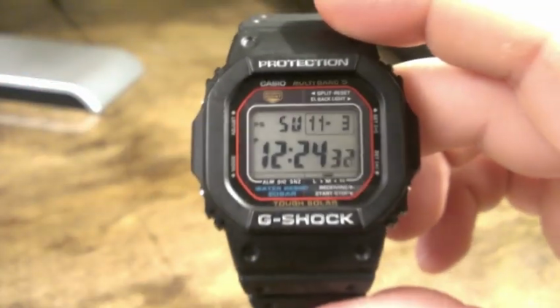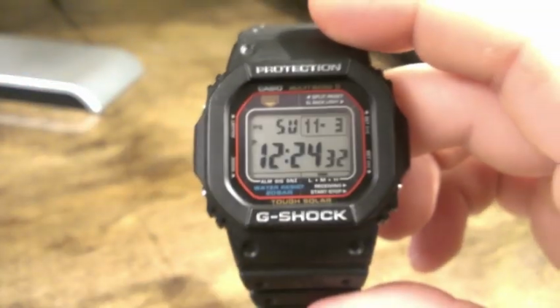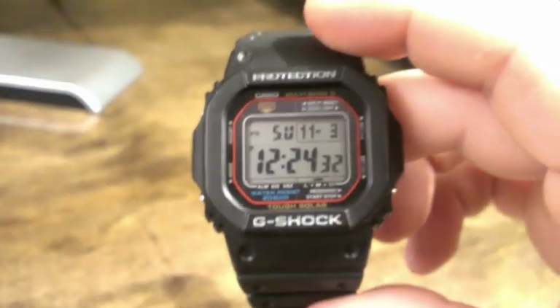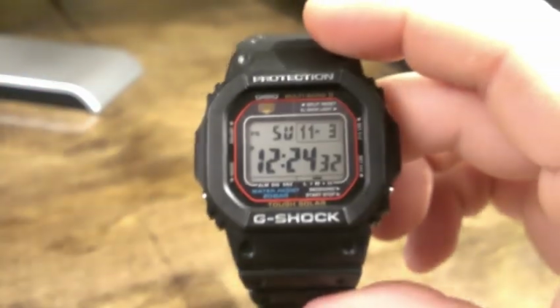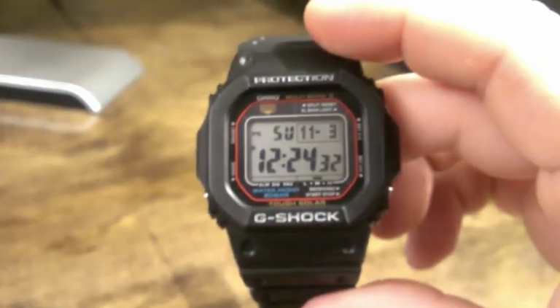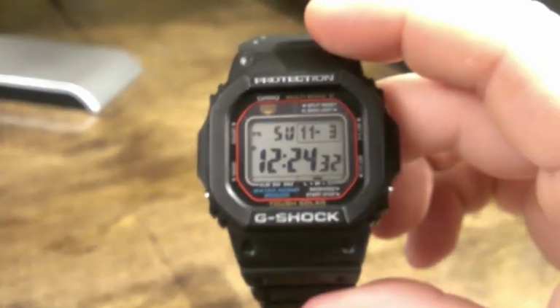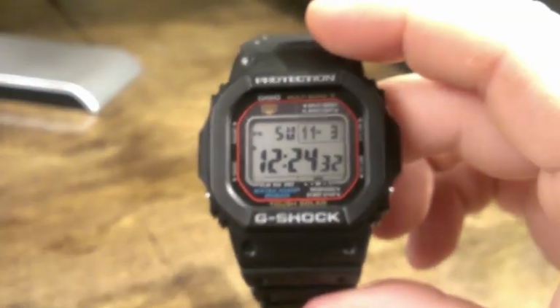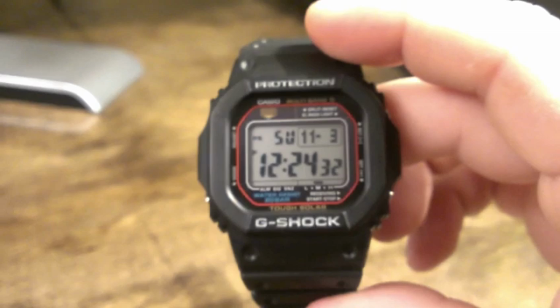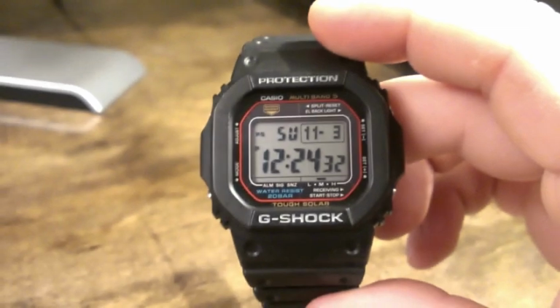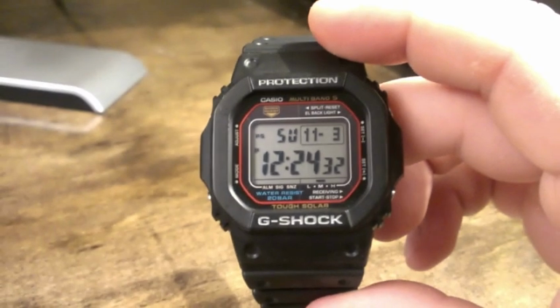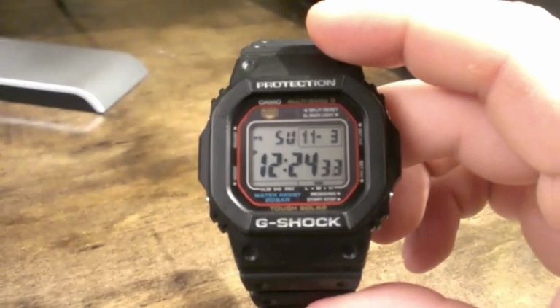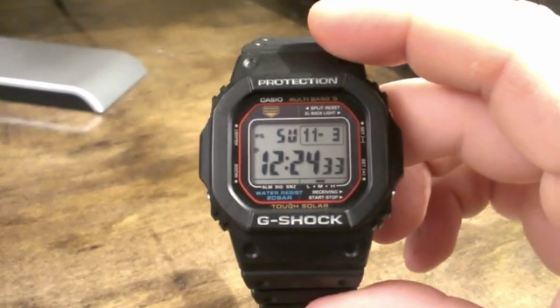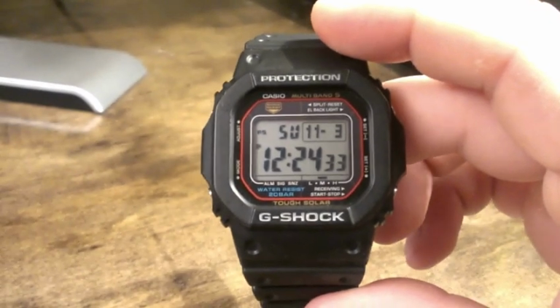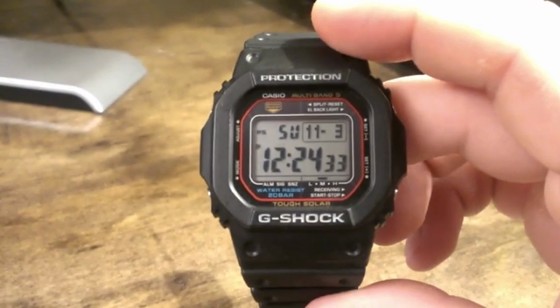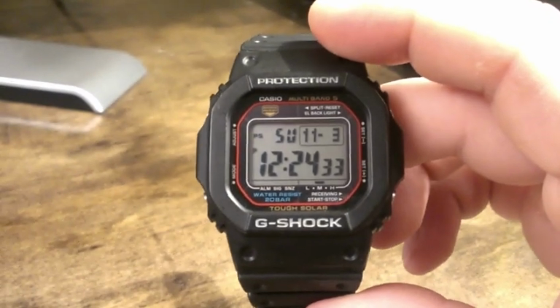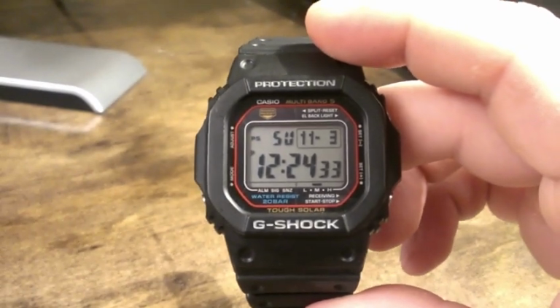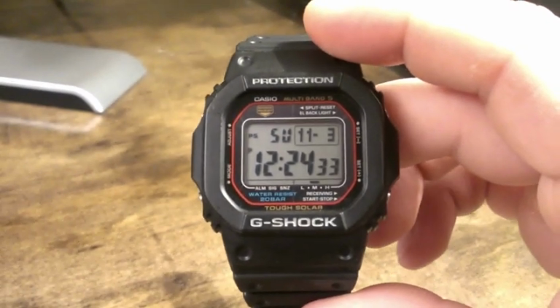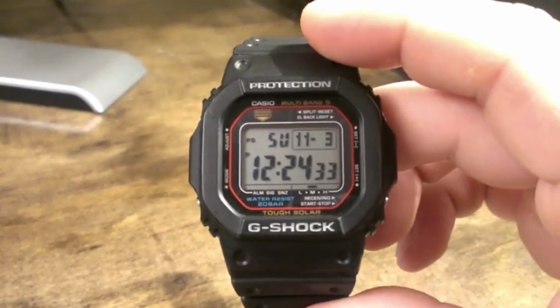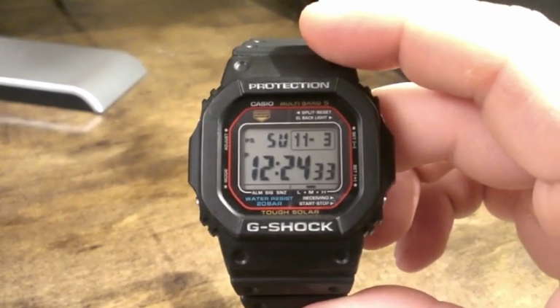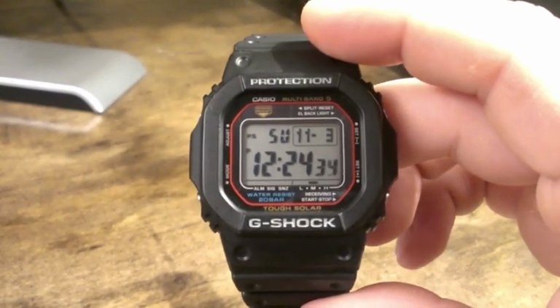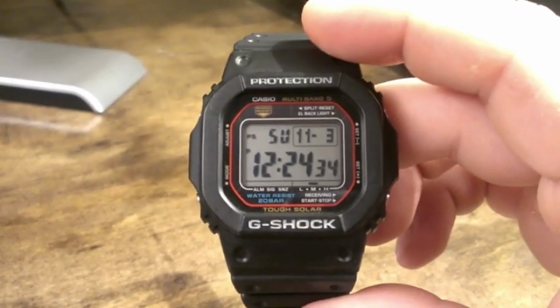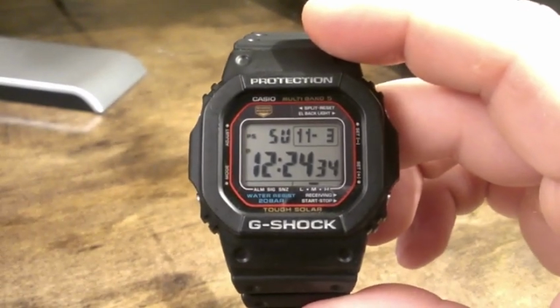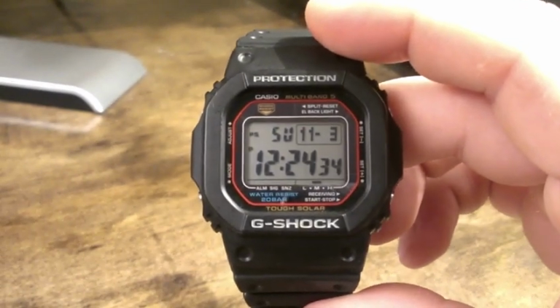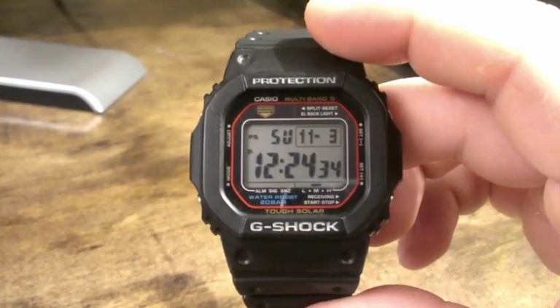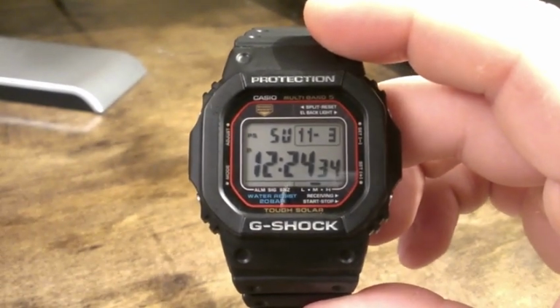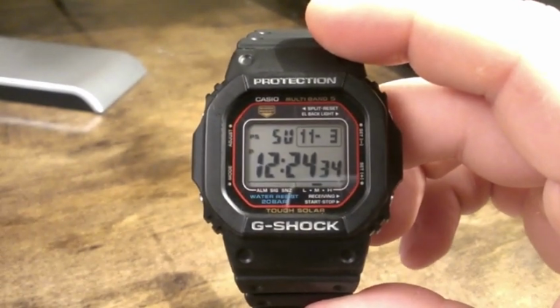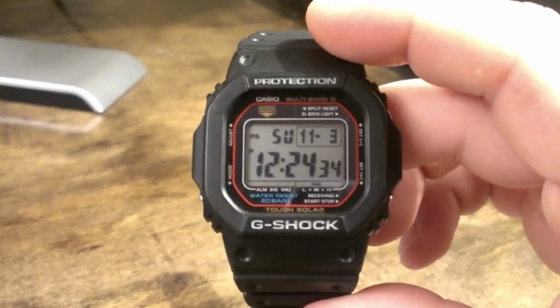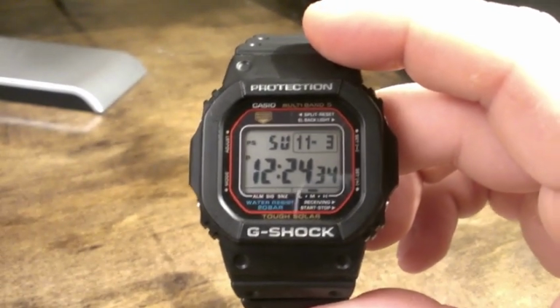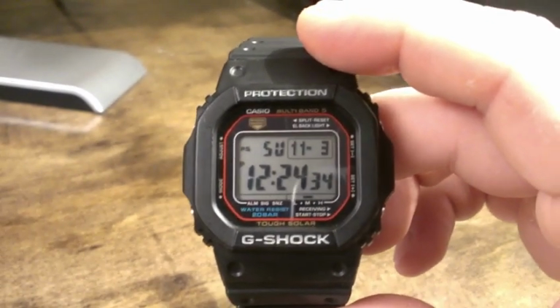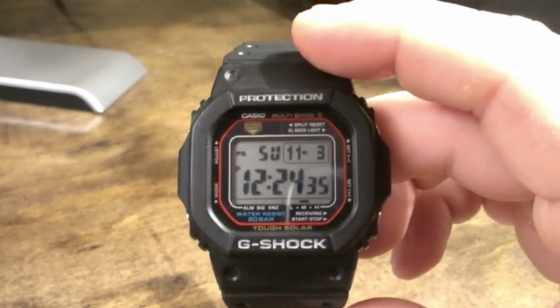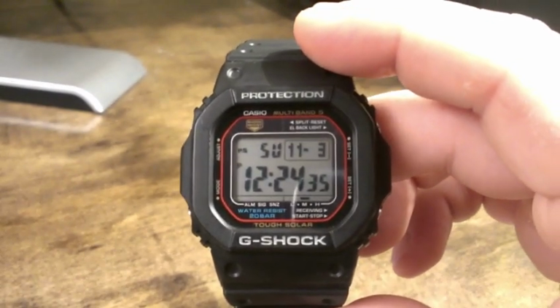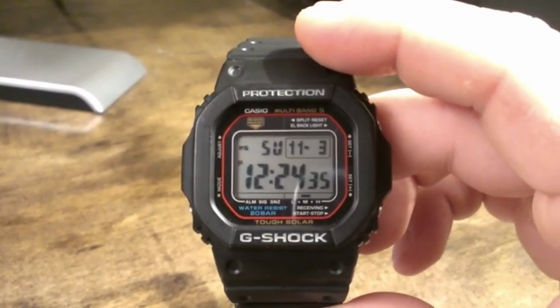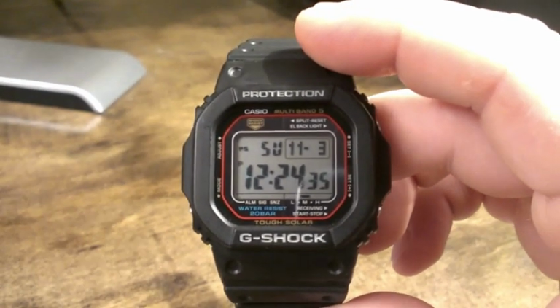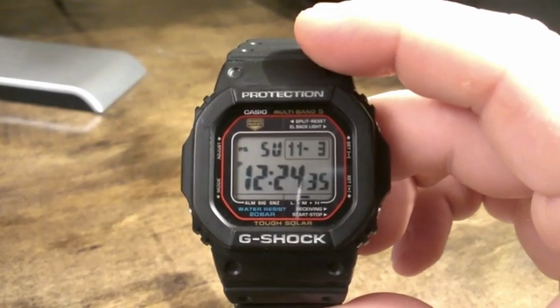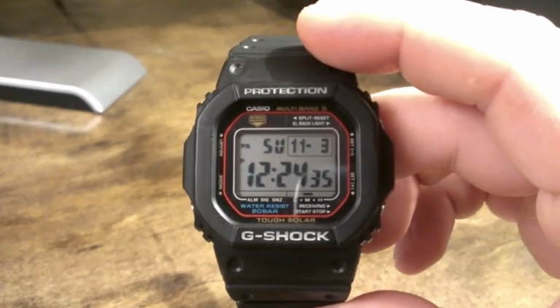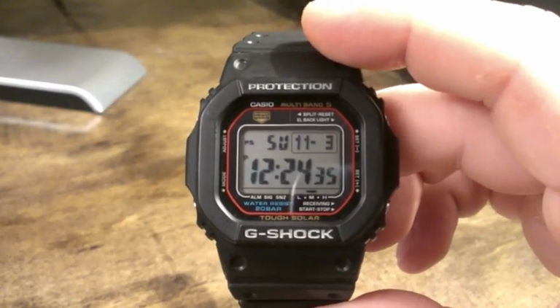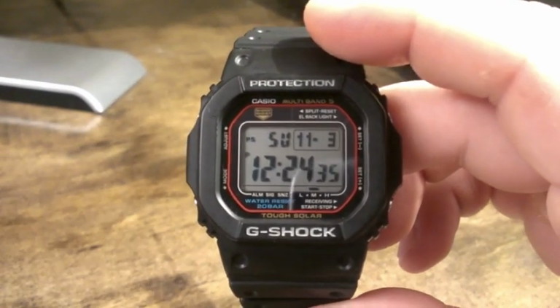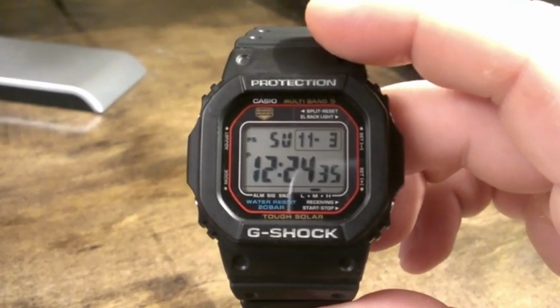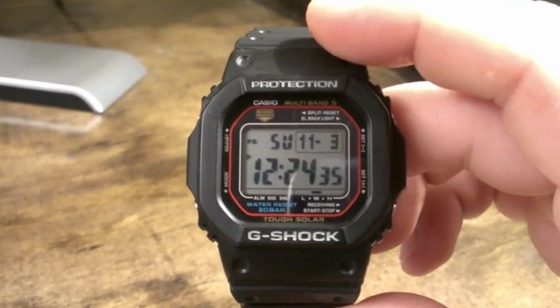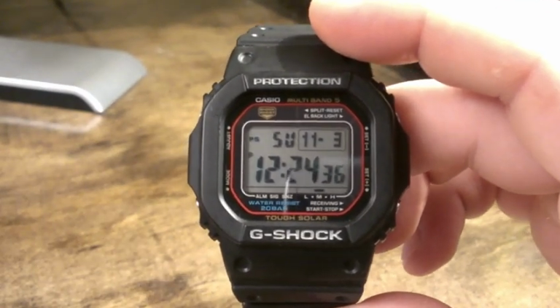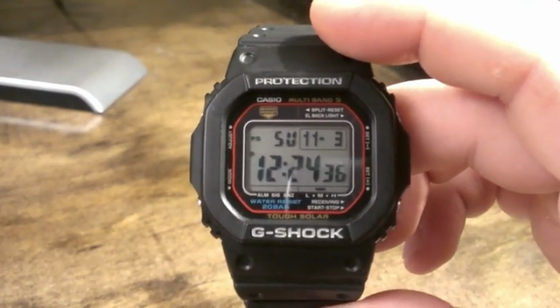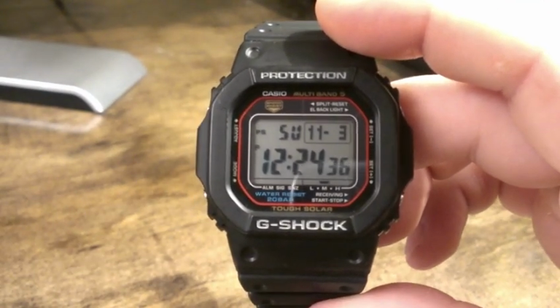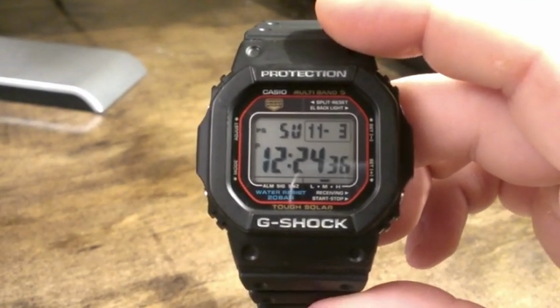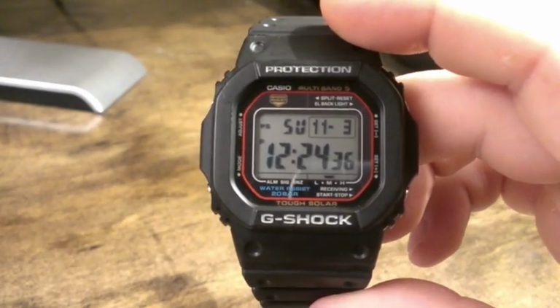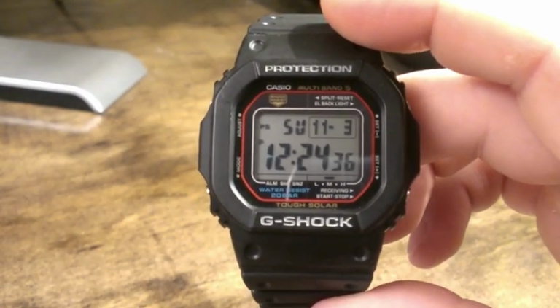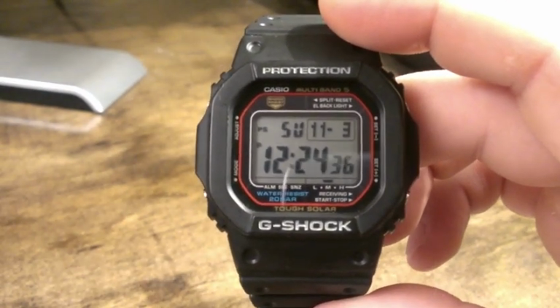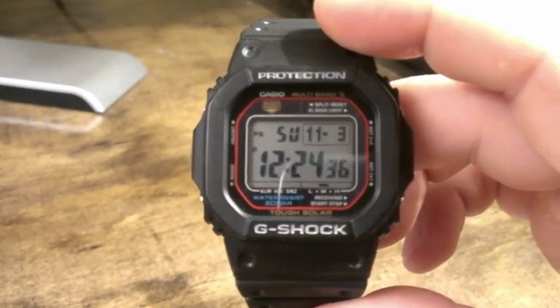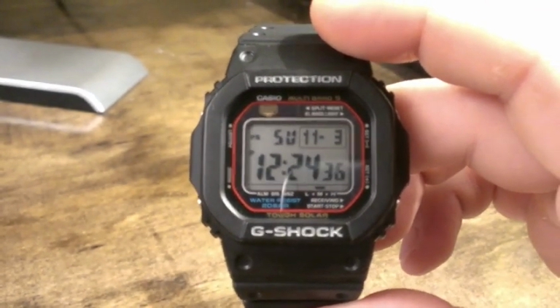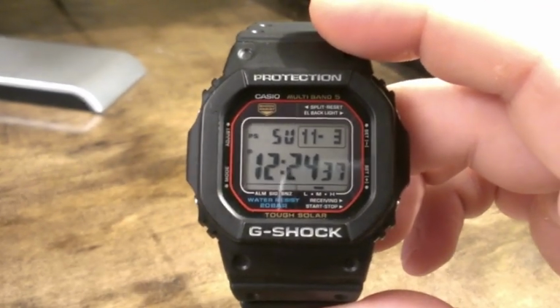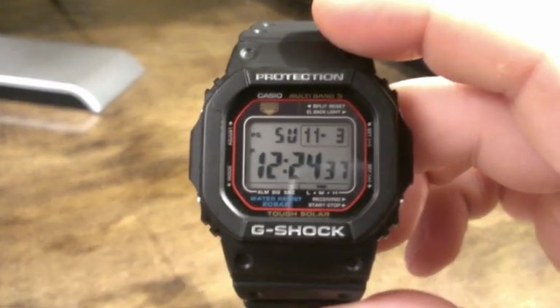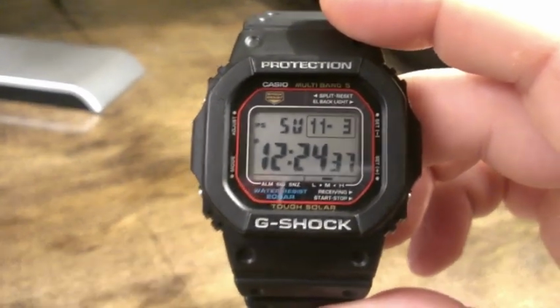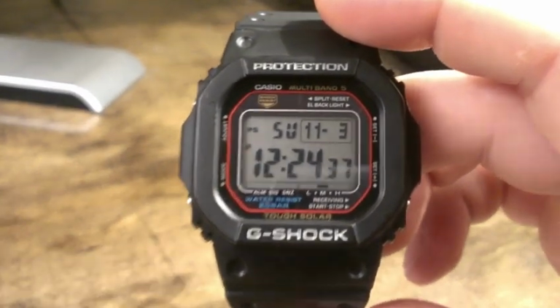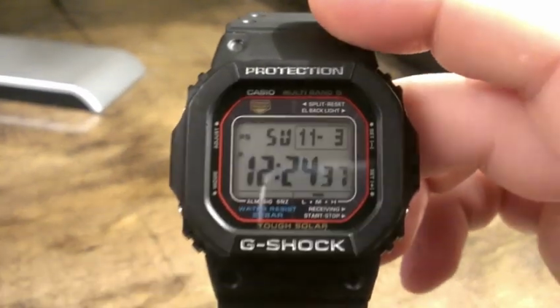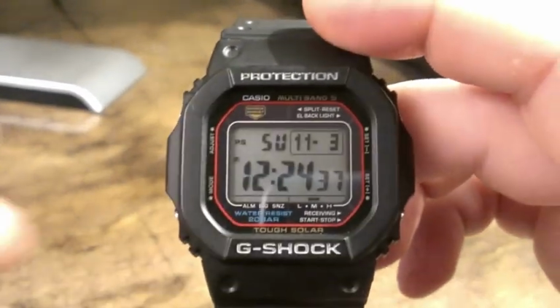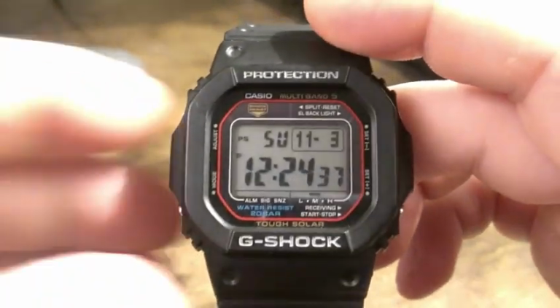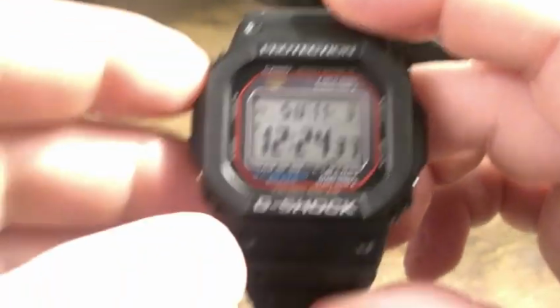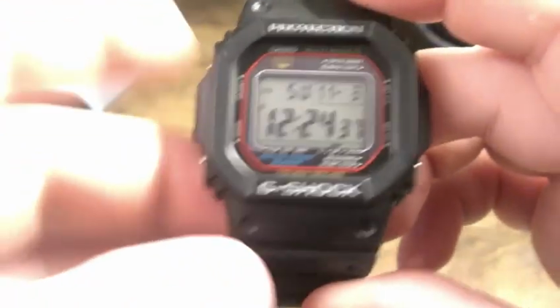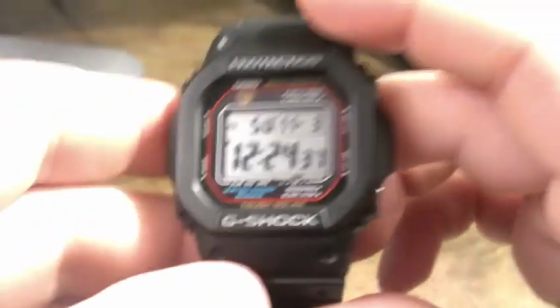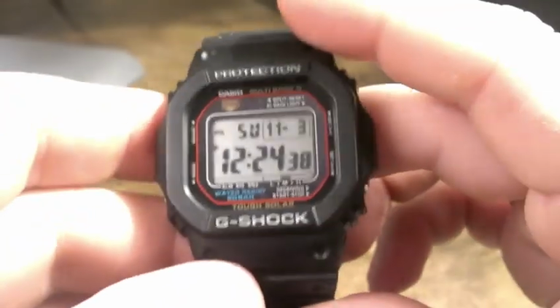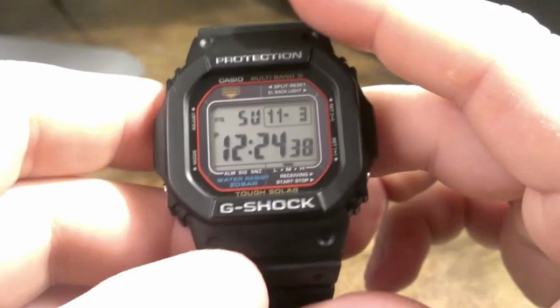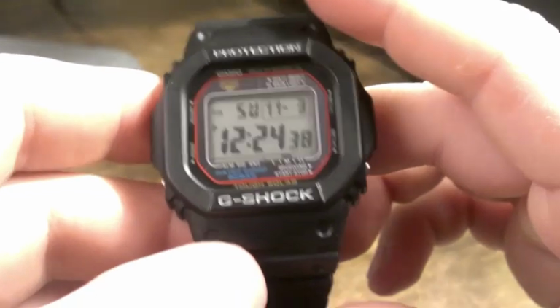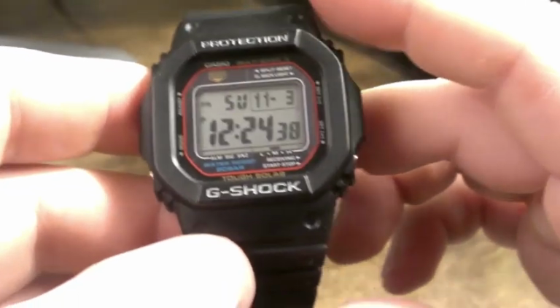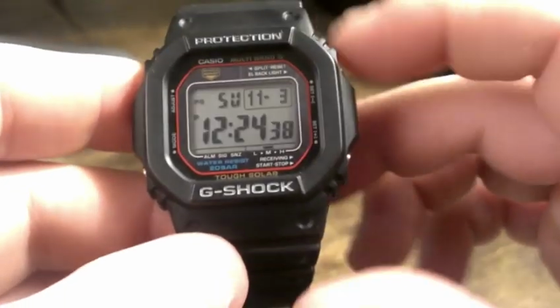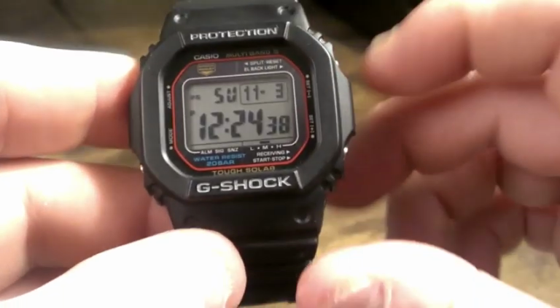Yeah, this morning — as you can see, it's November 3rd — this morning is where we fall back, so we gain an hour.